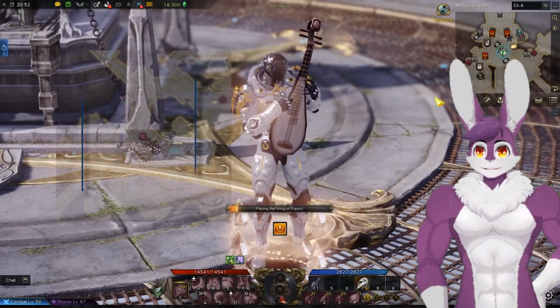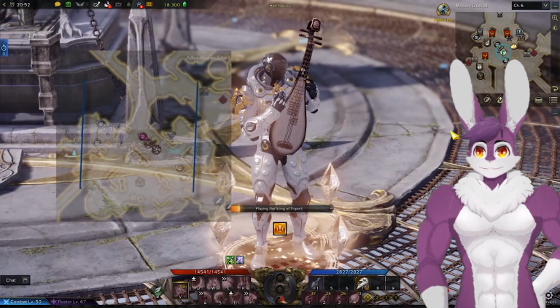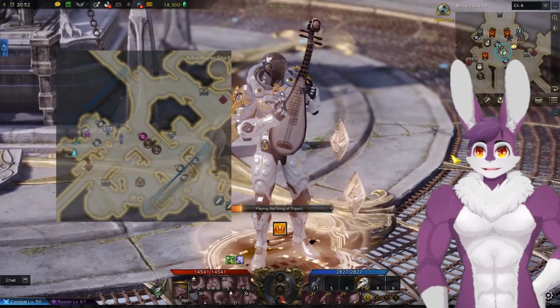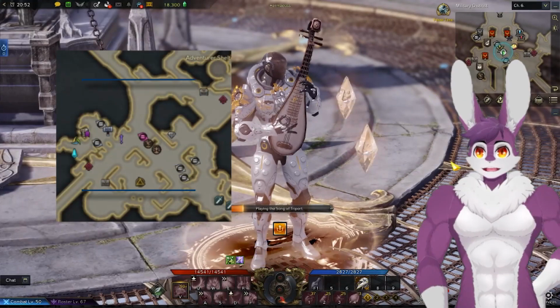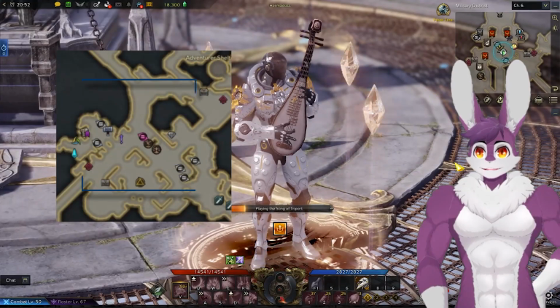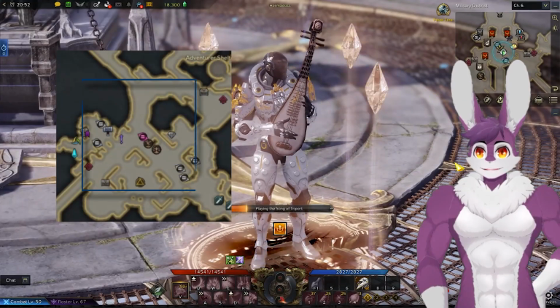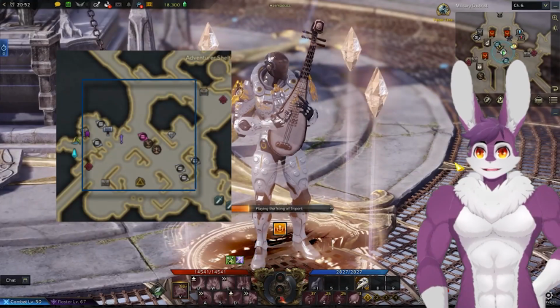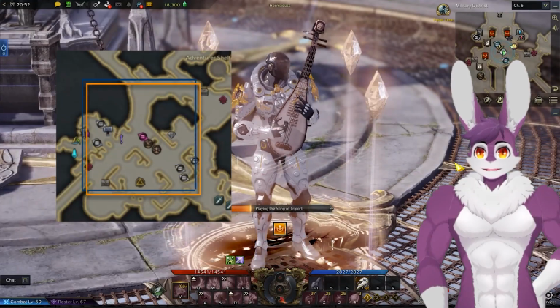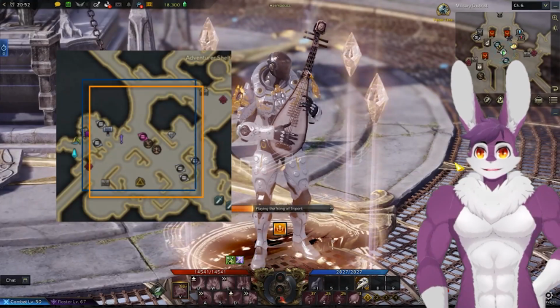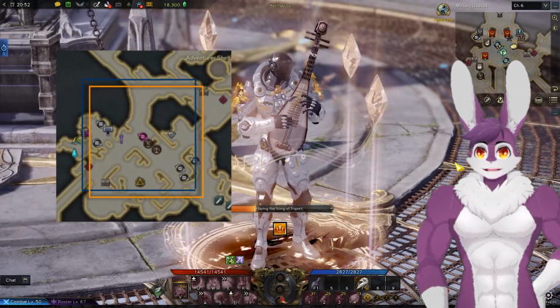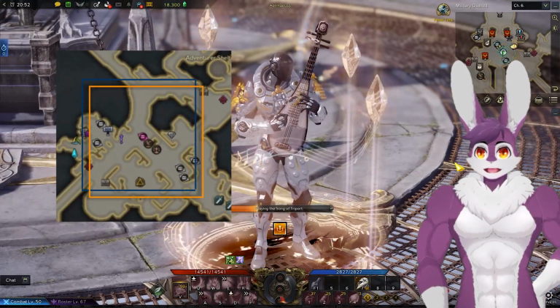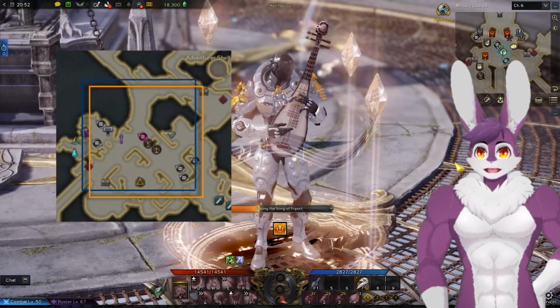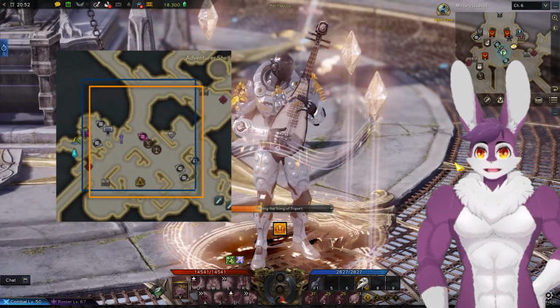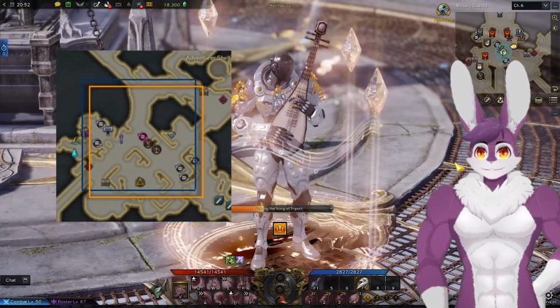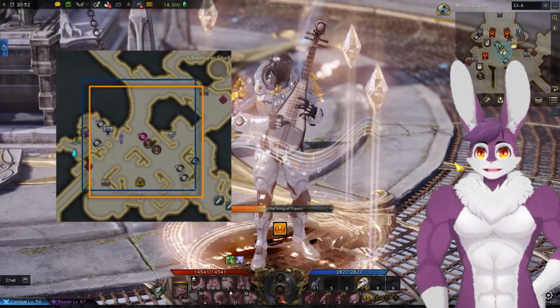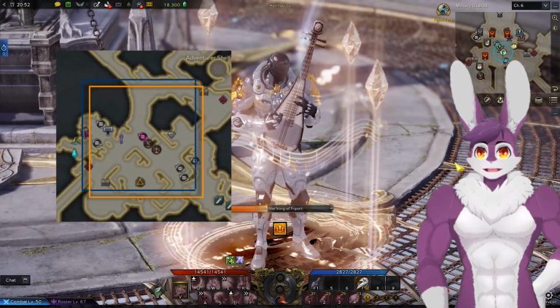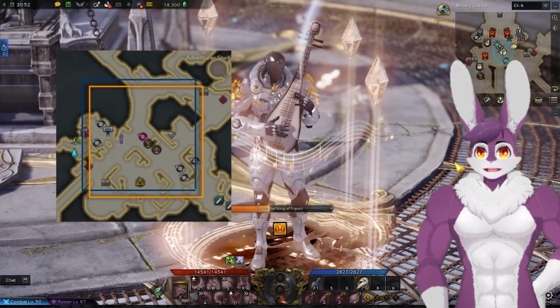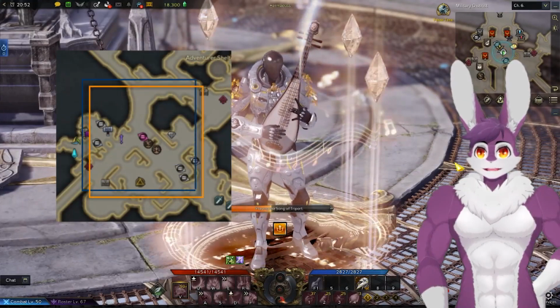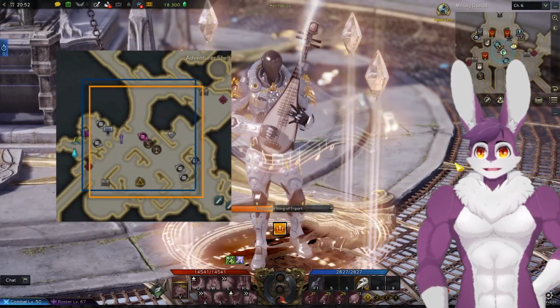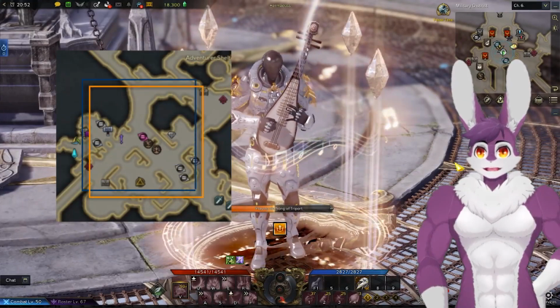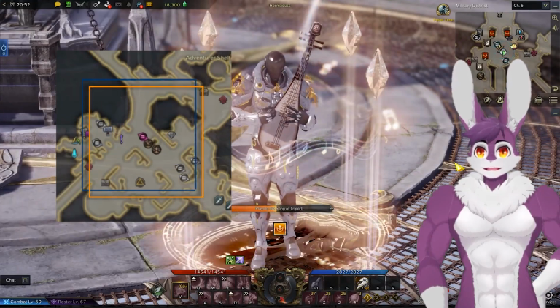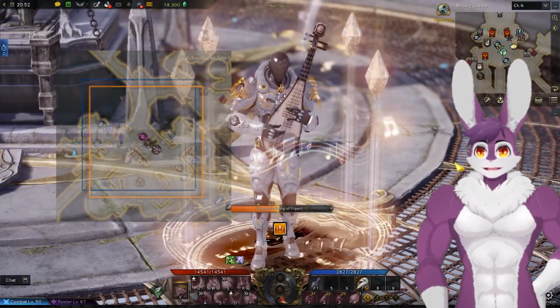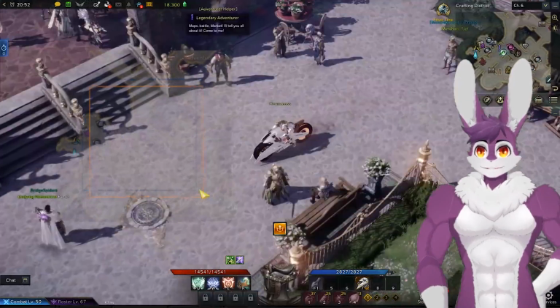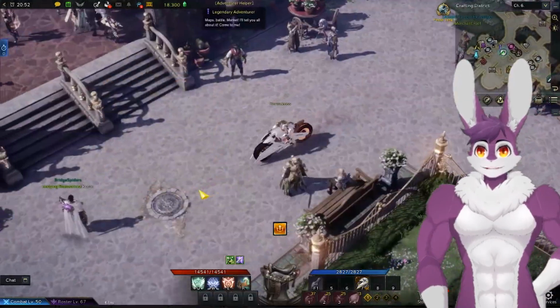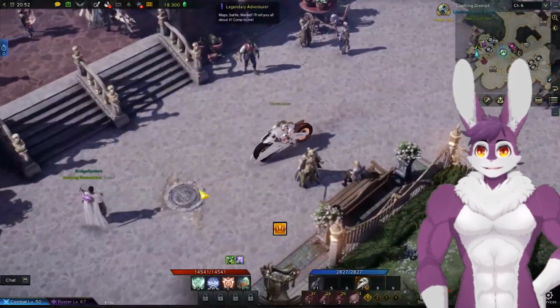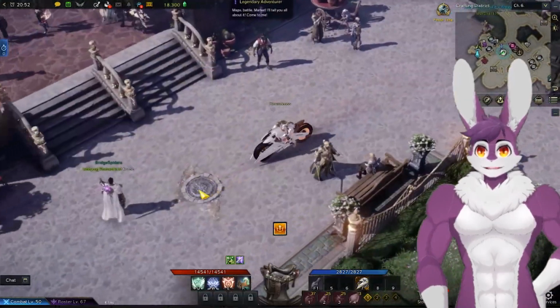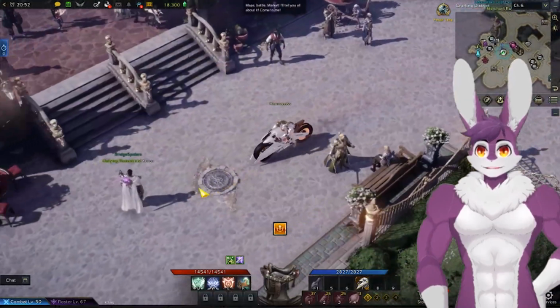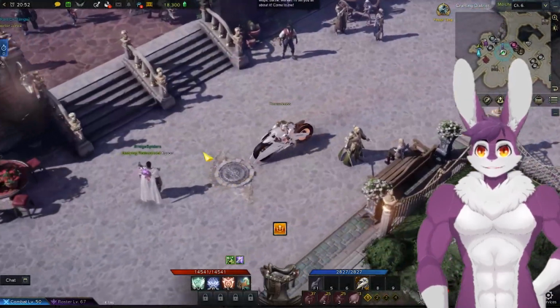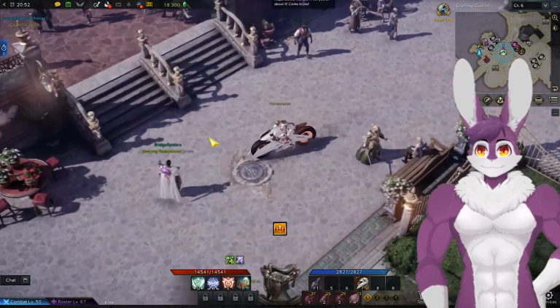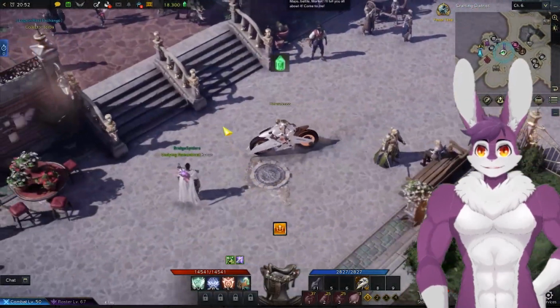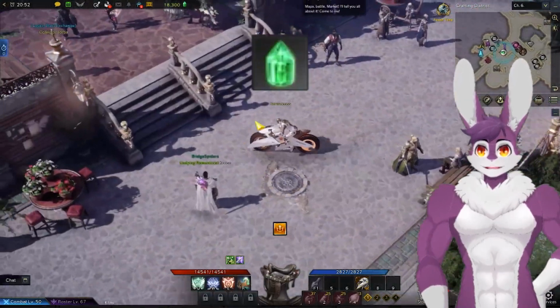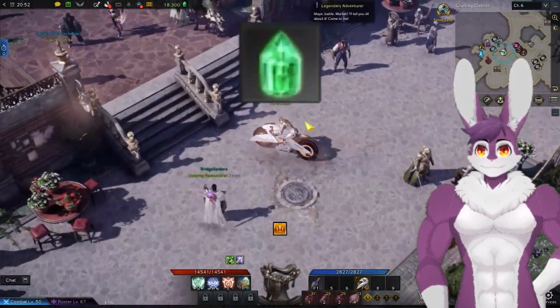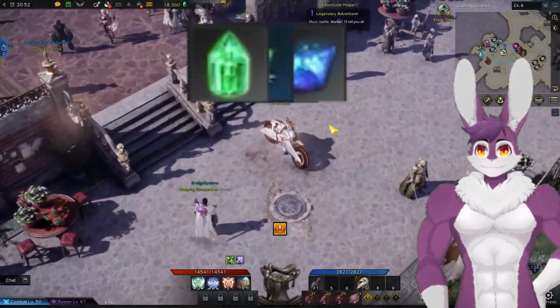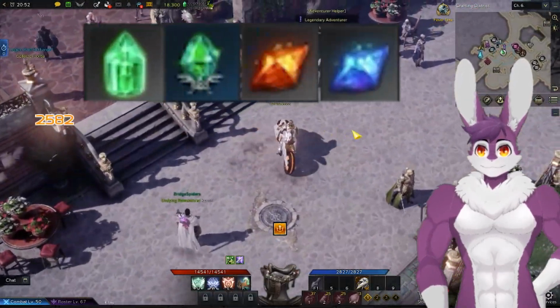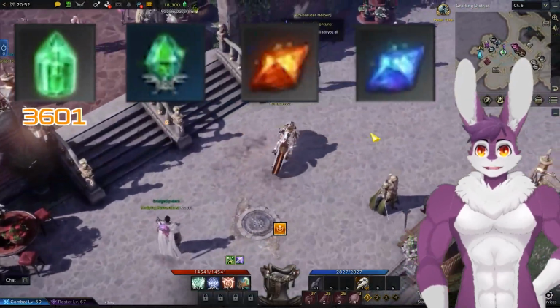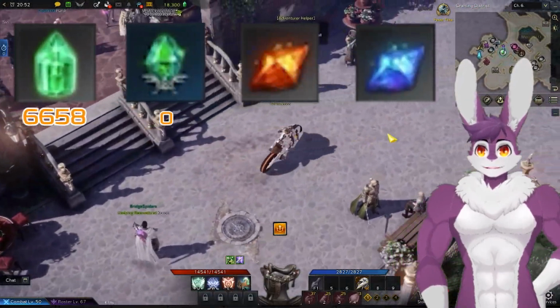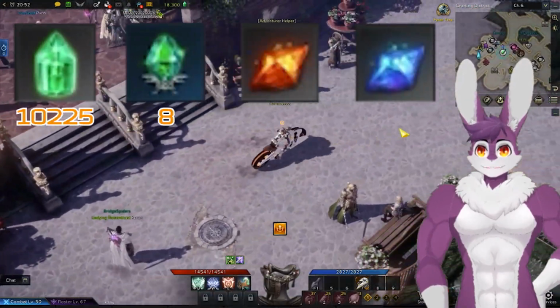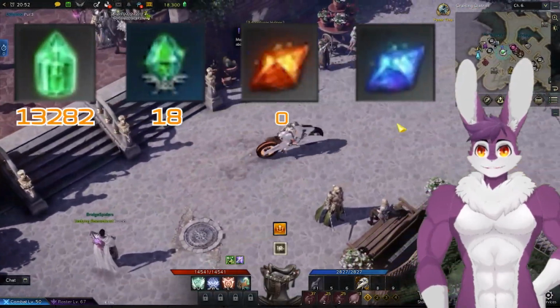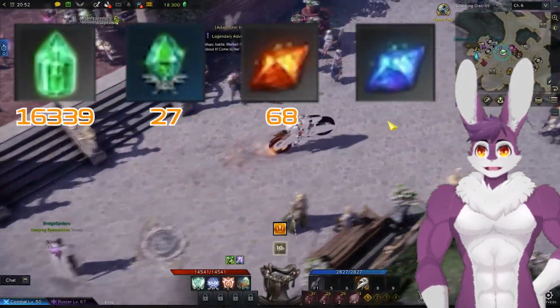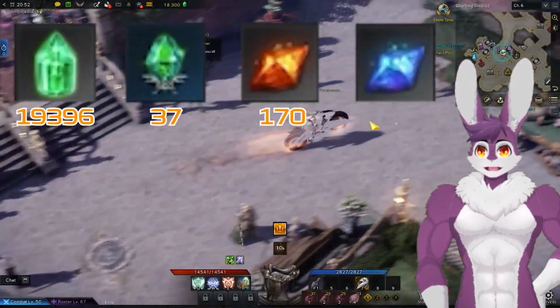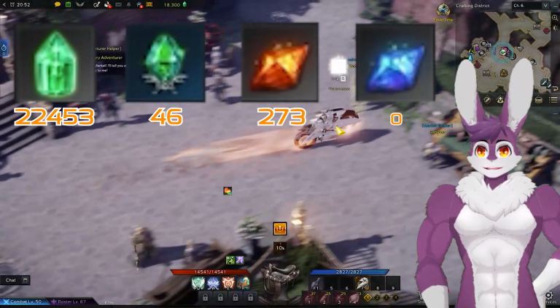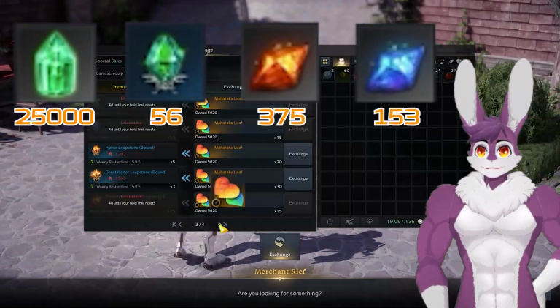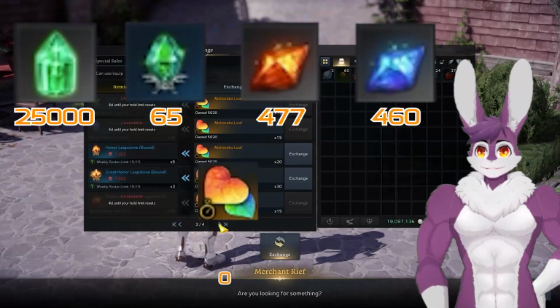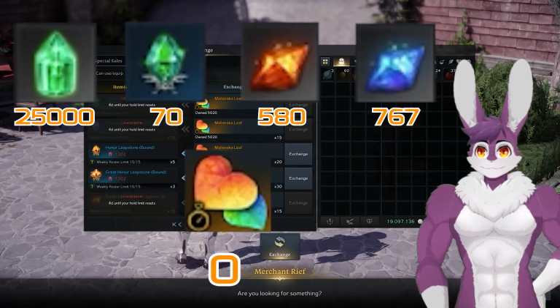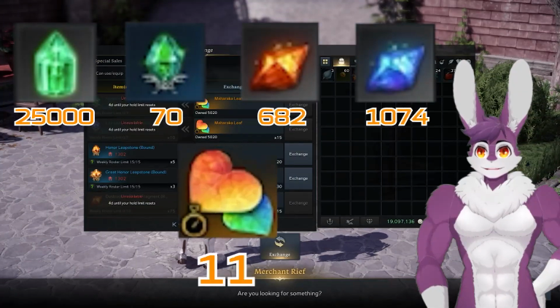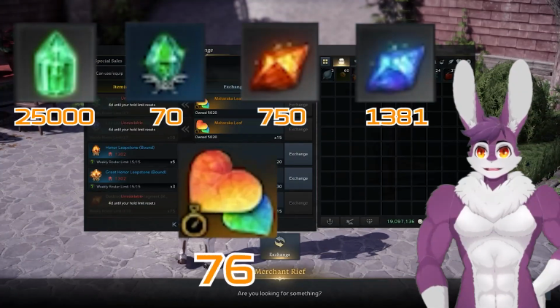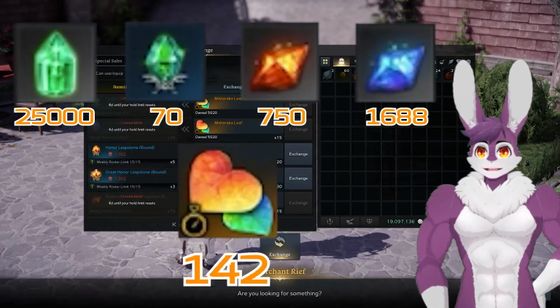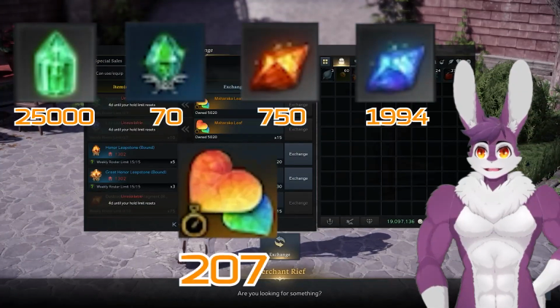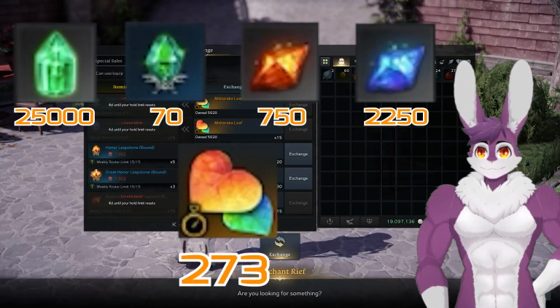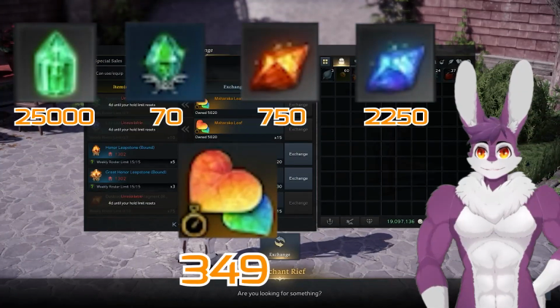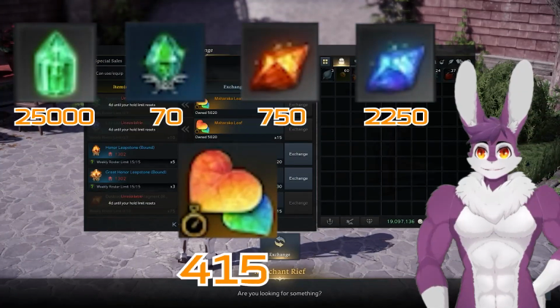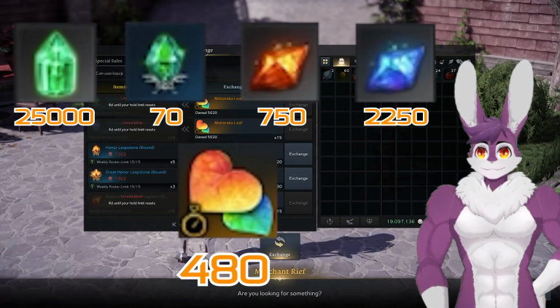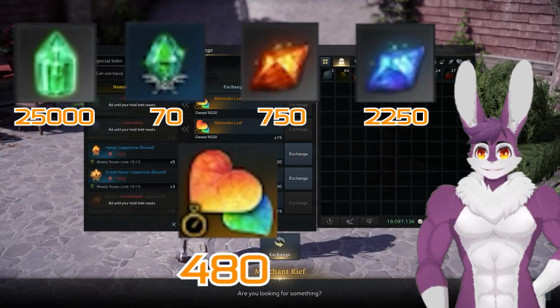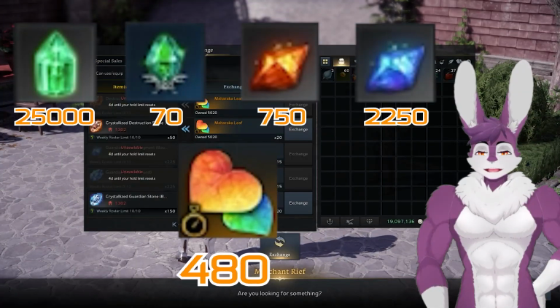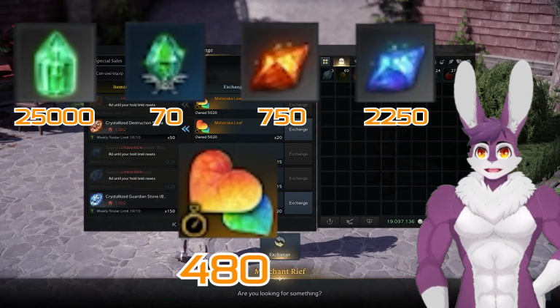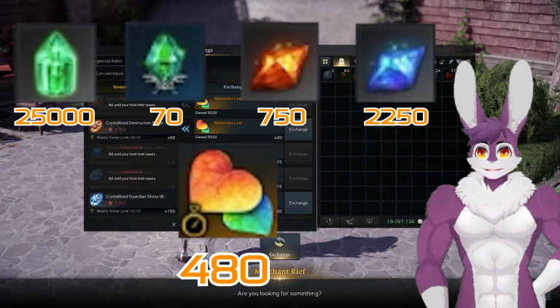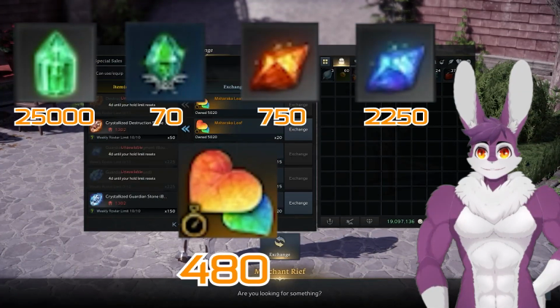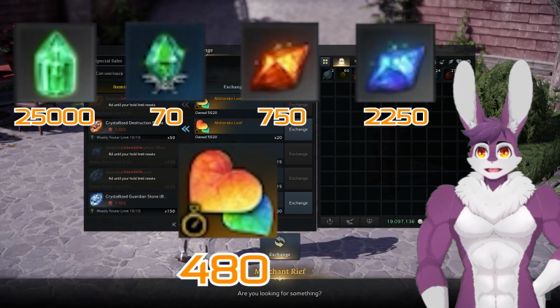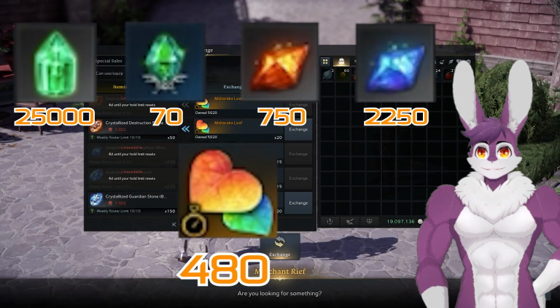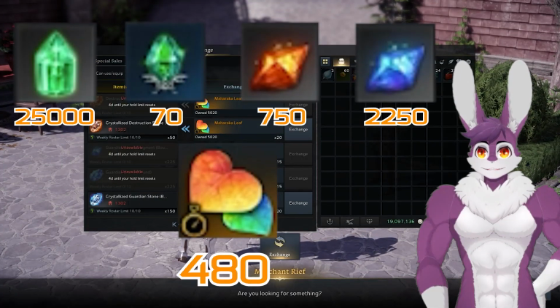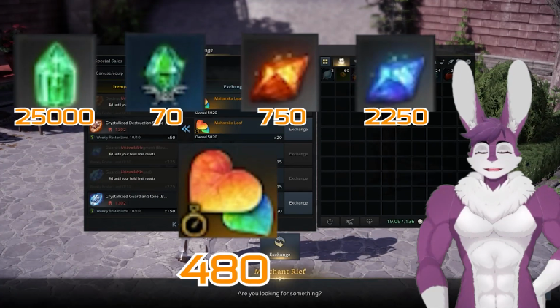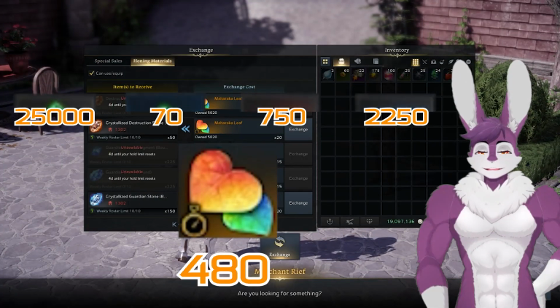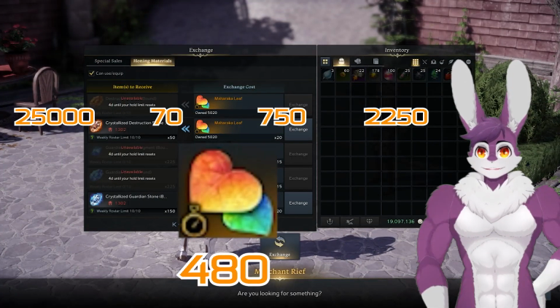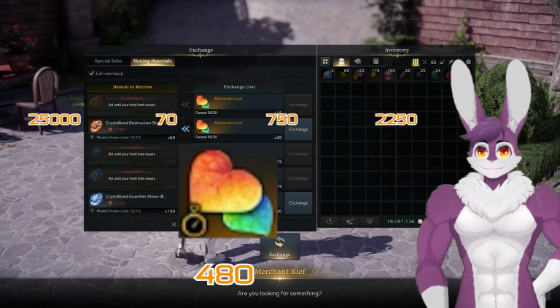The Maha Raka Exchange NPC is near honing. Collect all the tier 1 materials again. The price is 480 Maha Raka tokens.